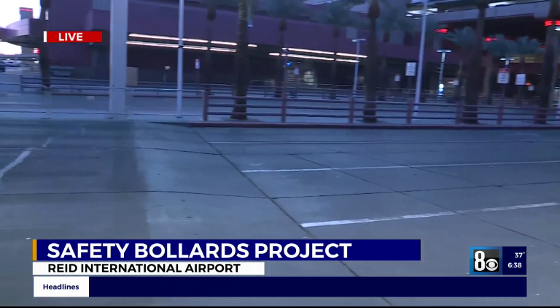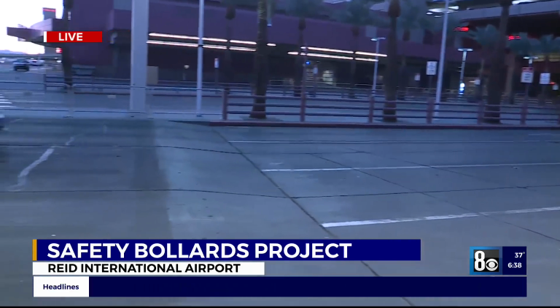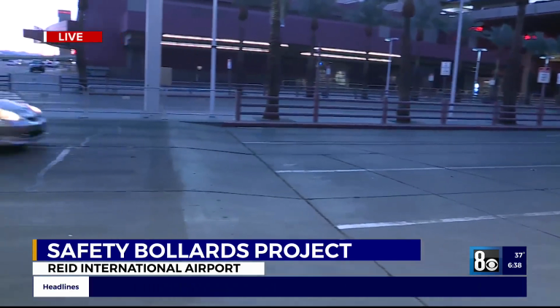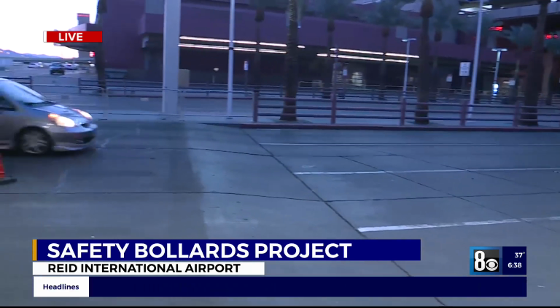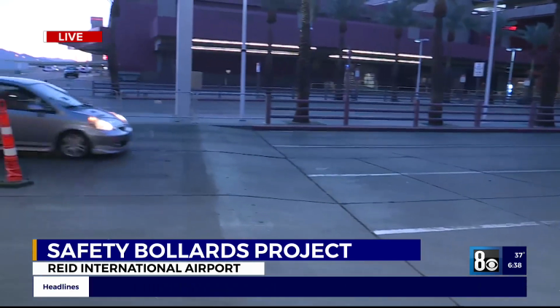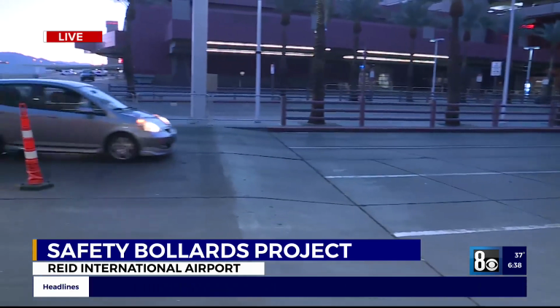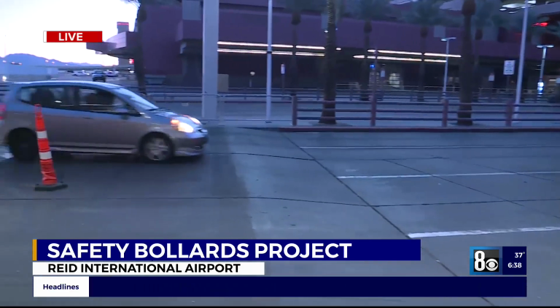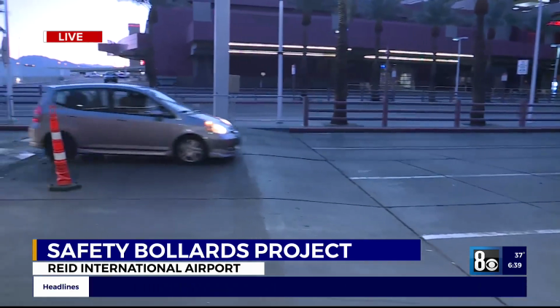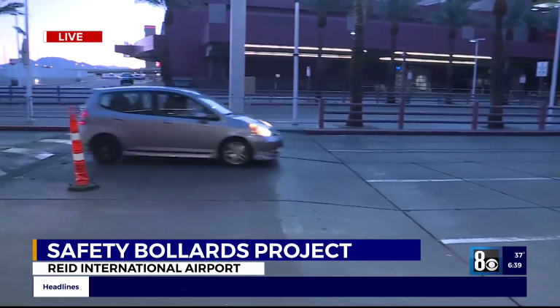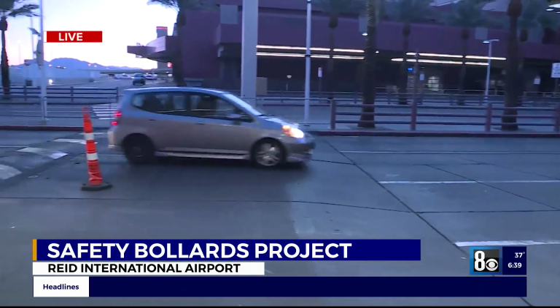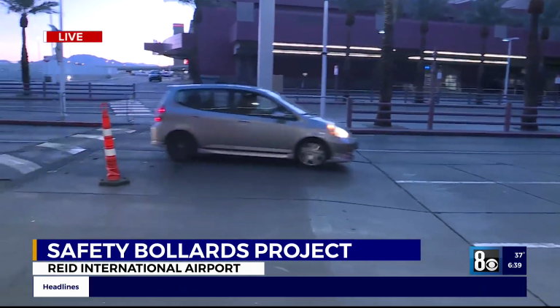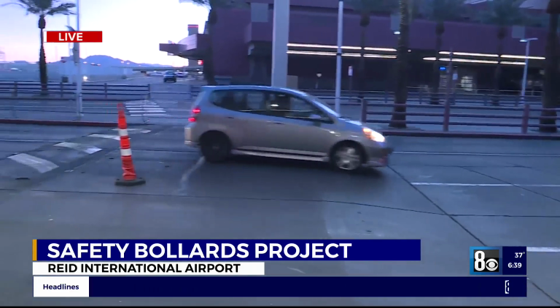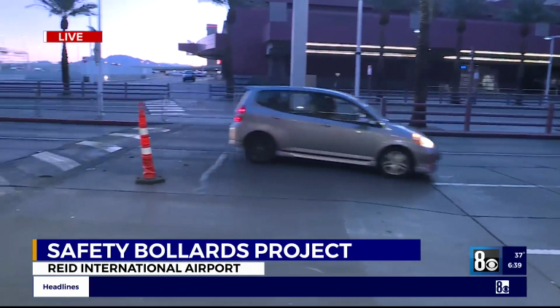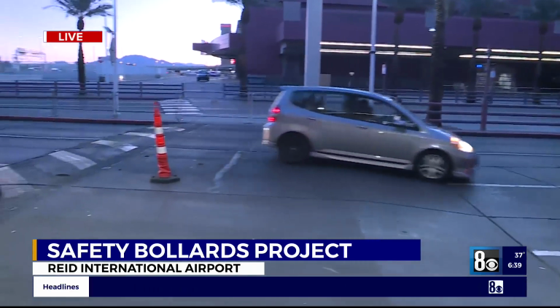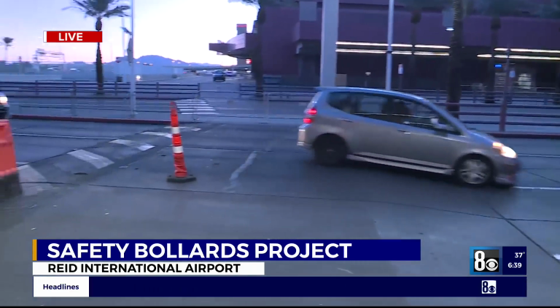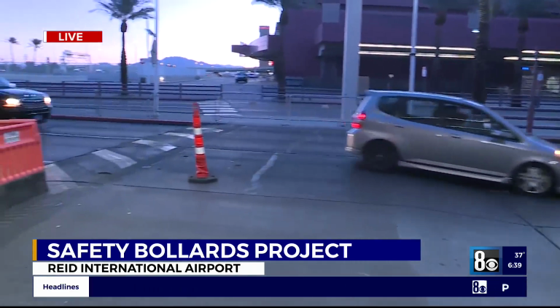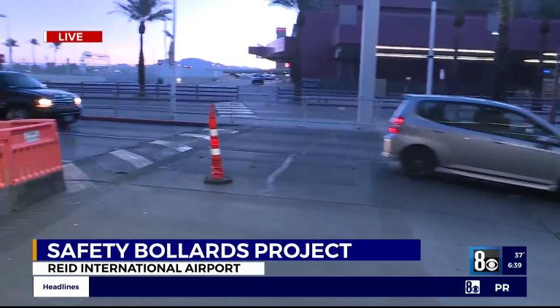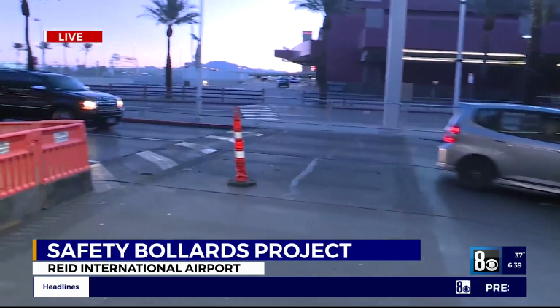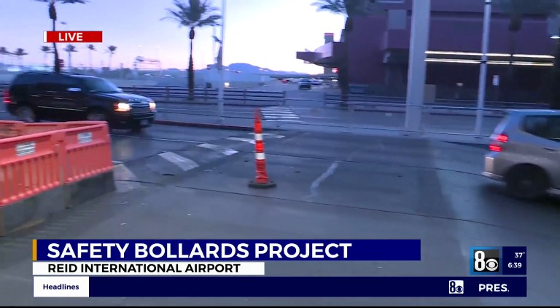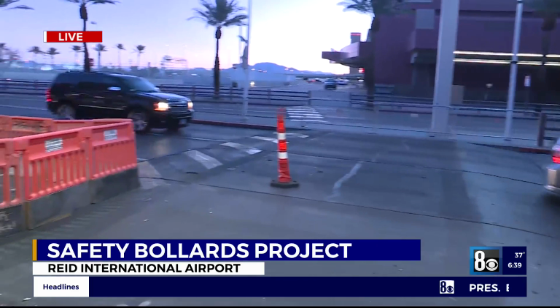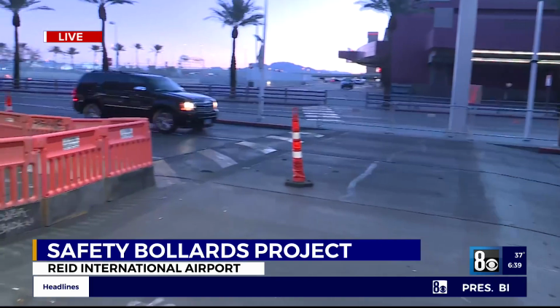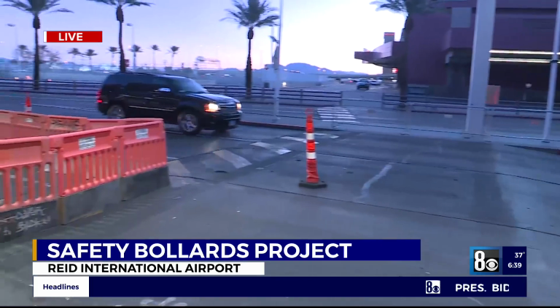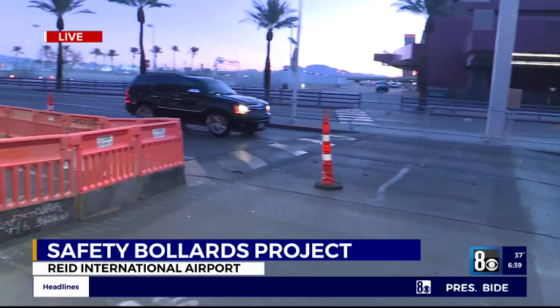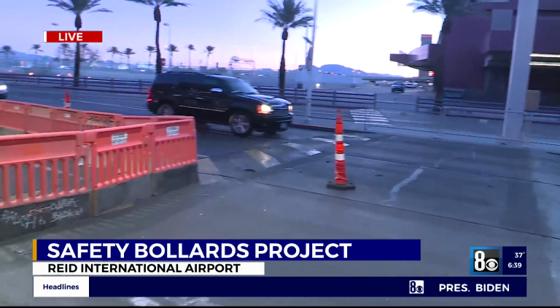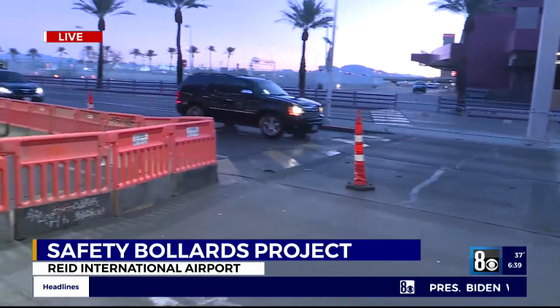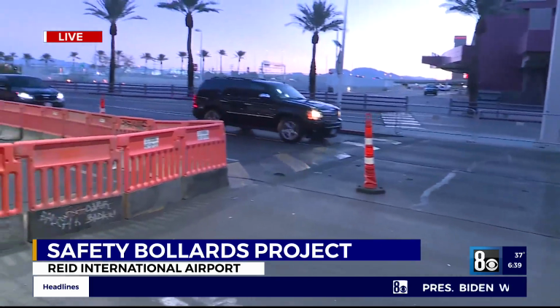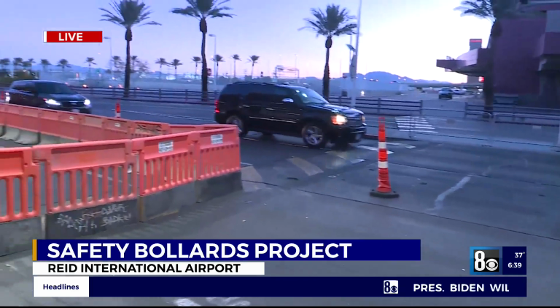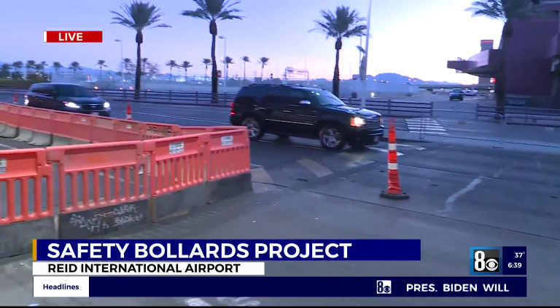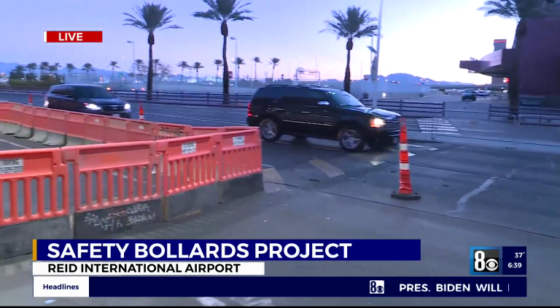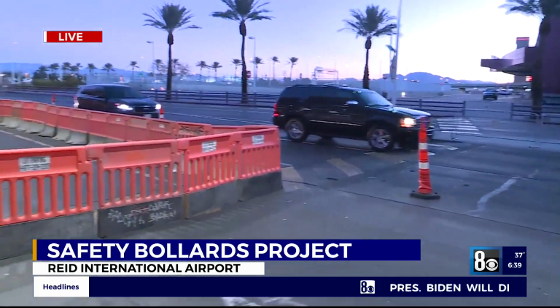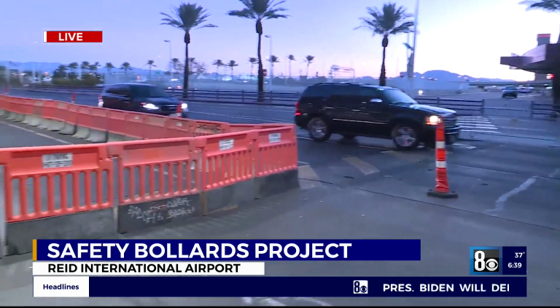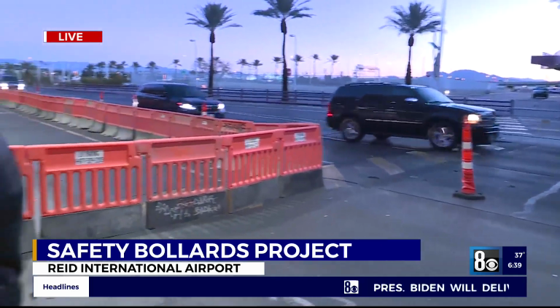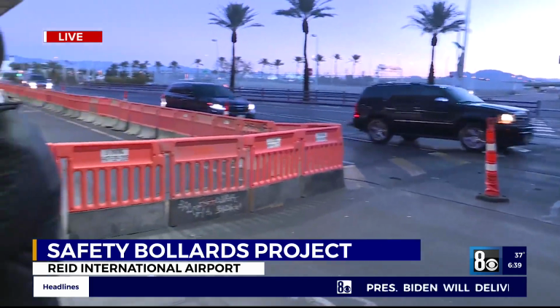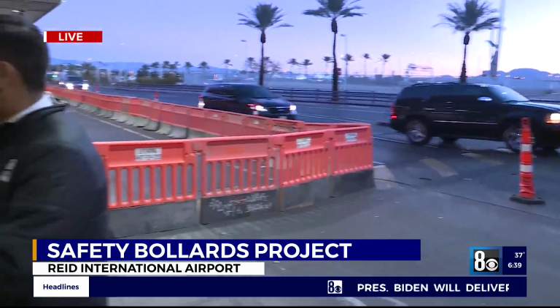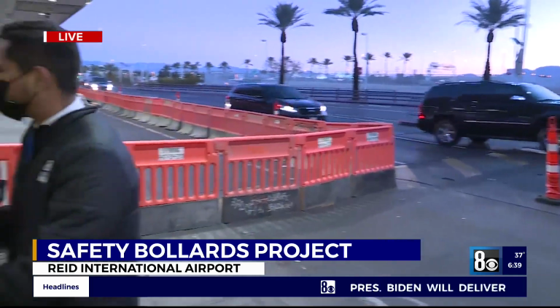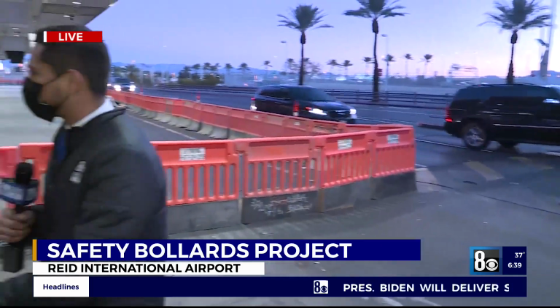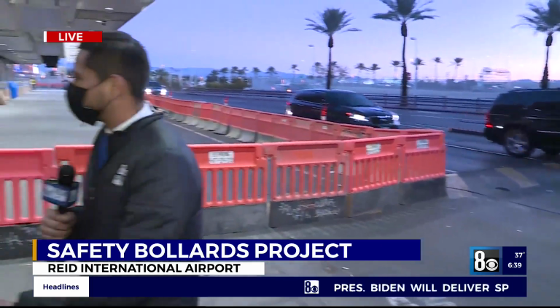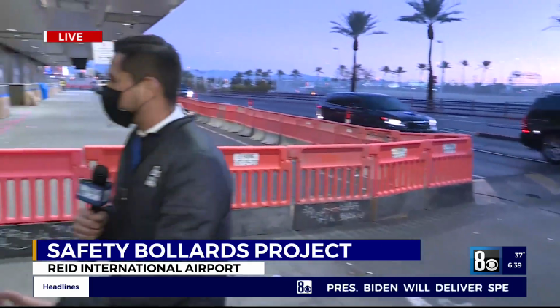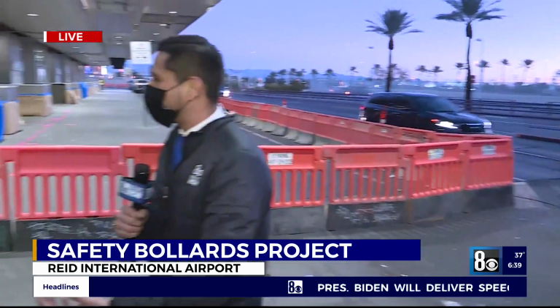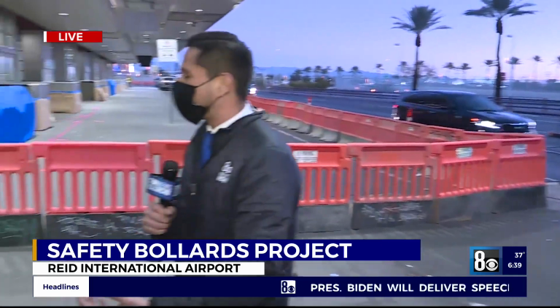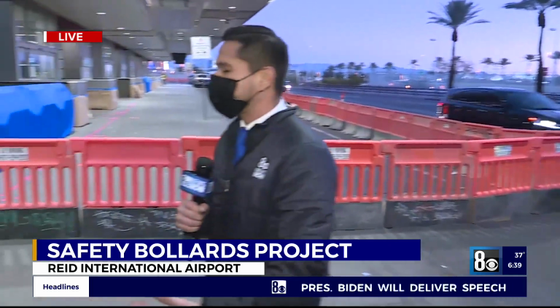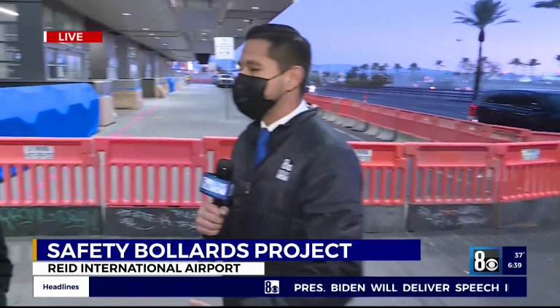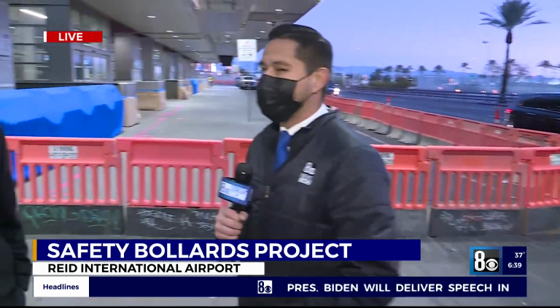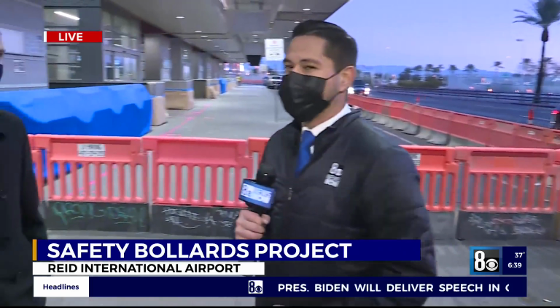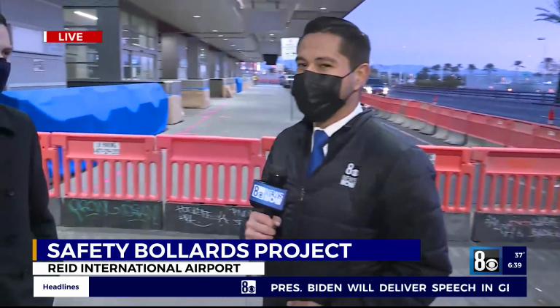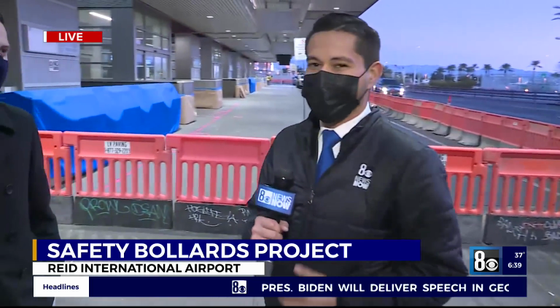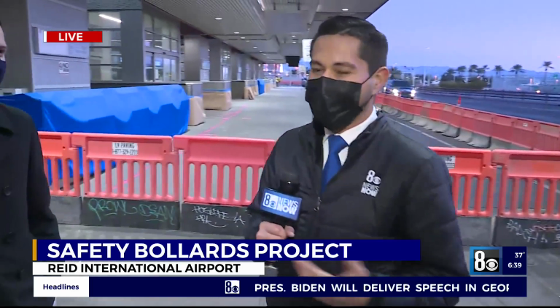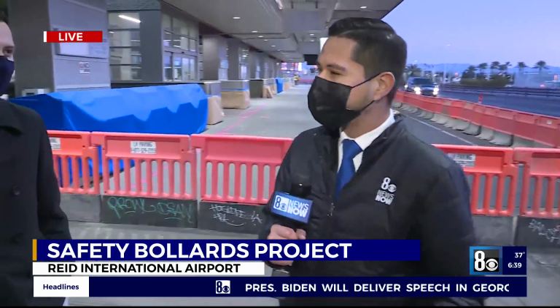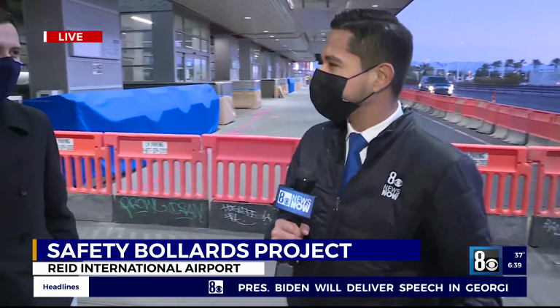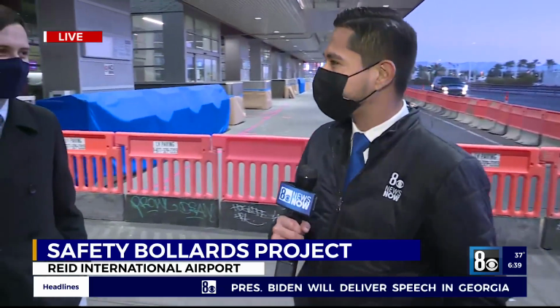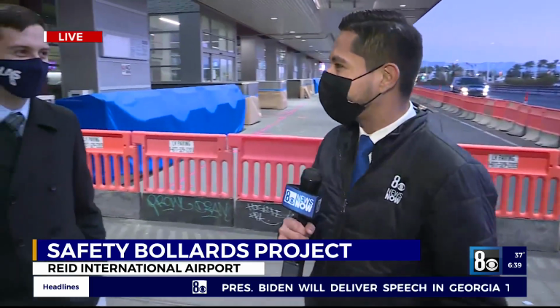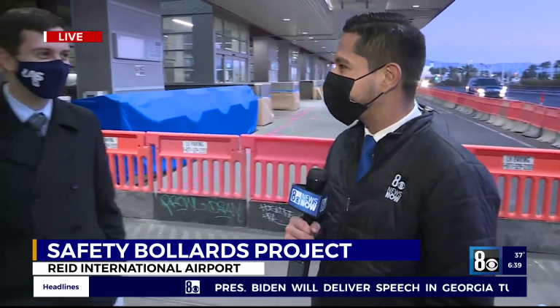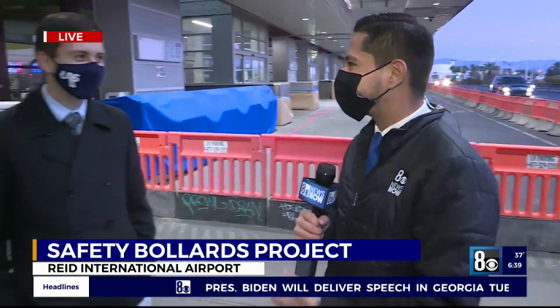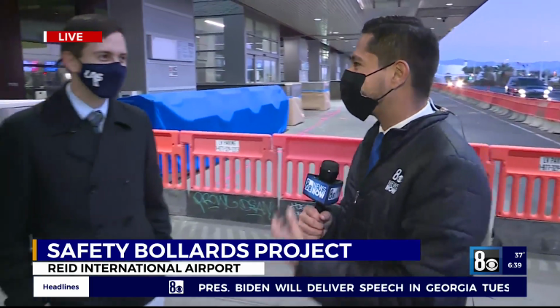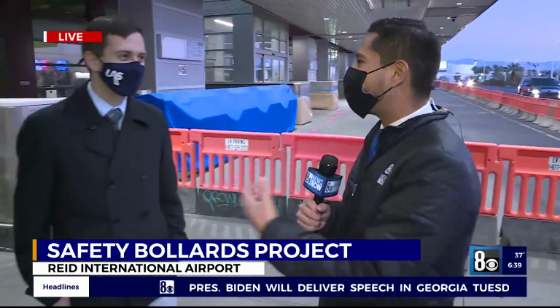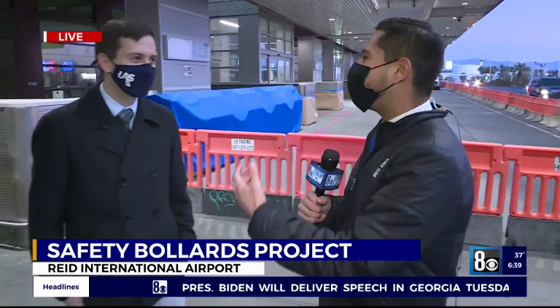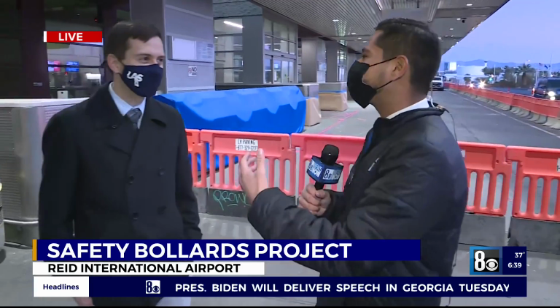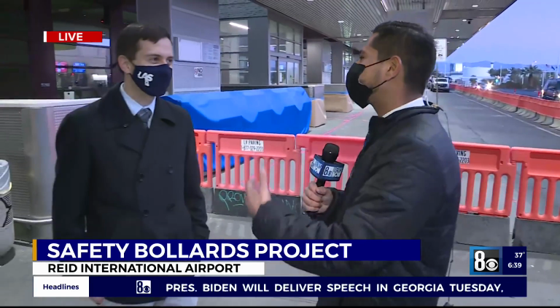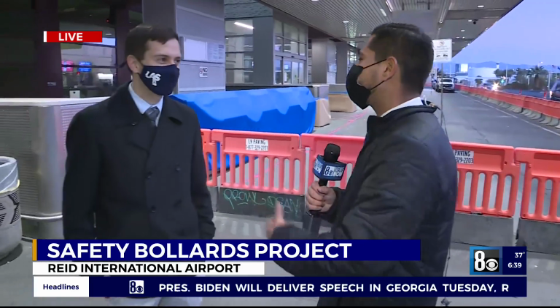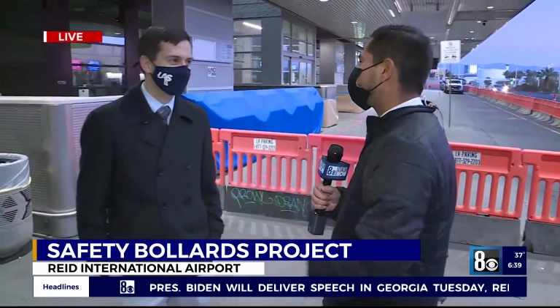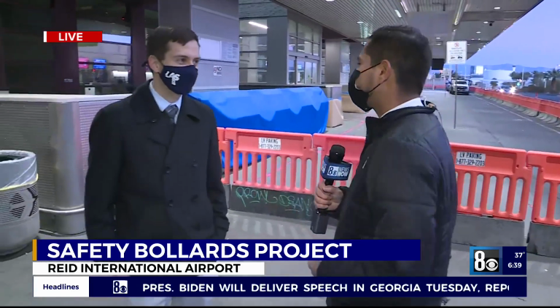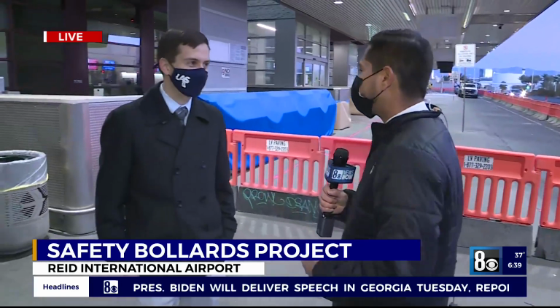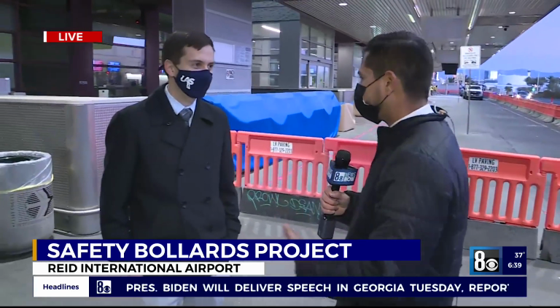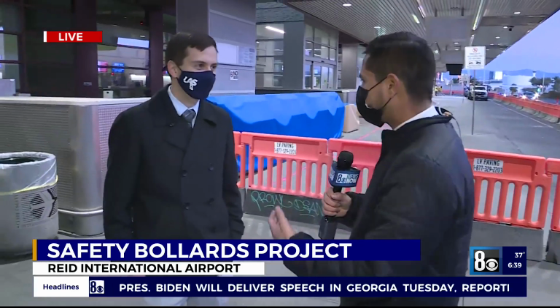Joining us live, we have Joe Rachel, spokesperson here at Harry Reid International Airport, to talk to us about the changes and why this is so exciting.